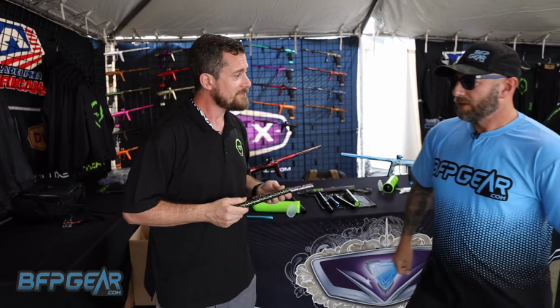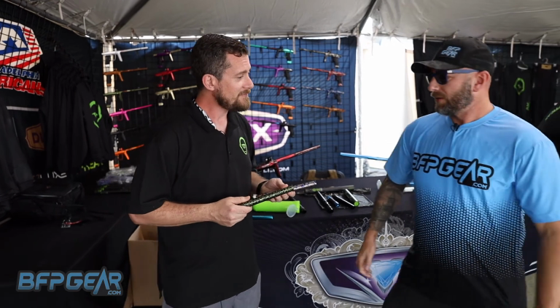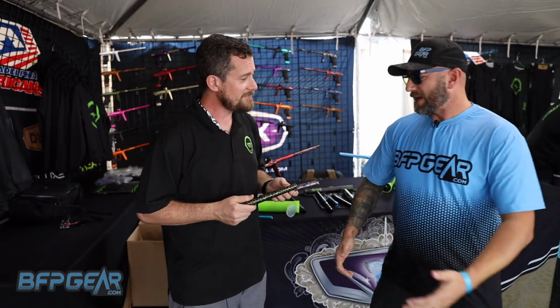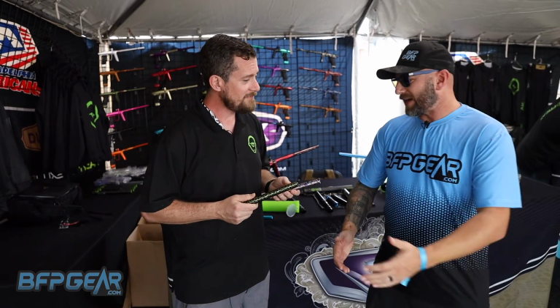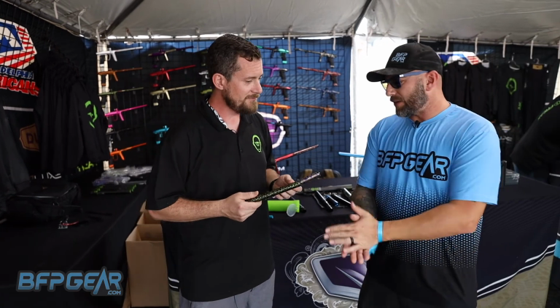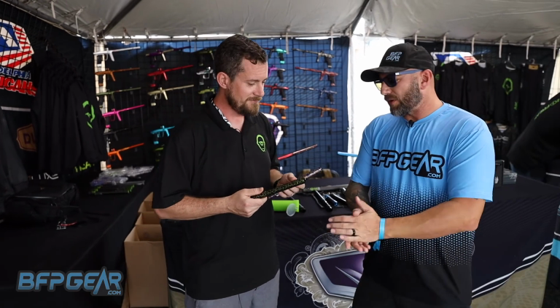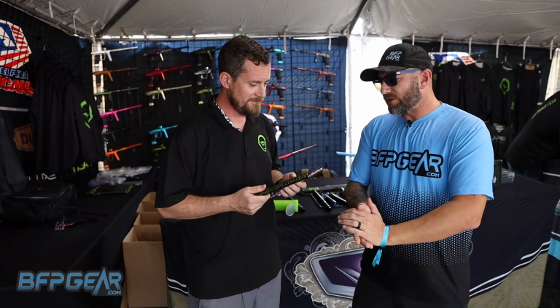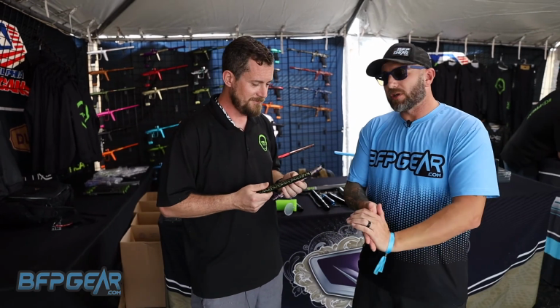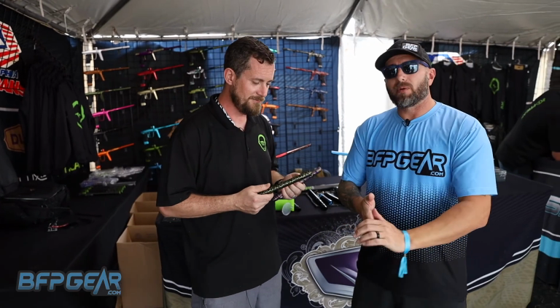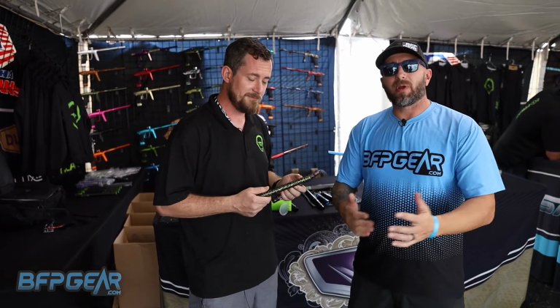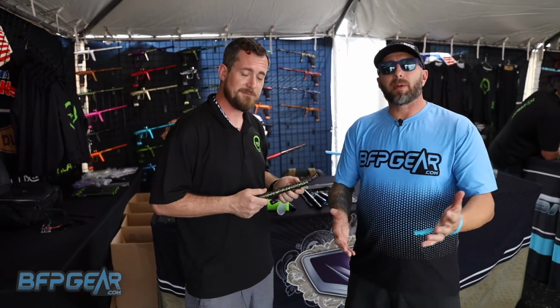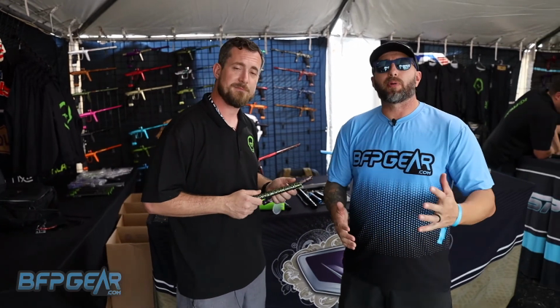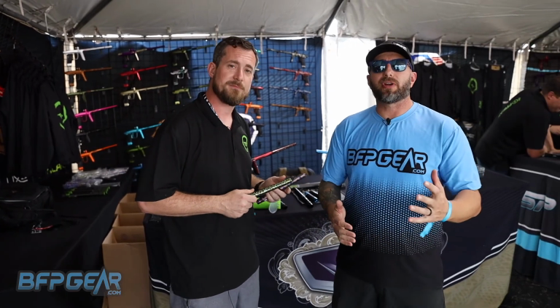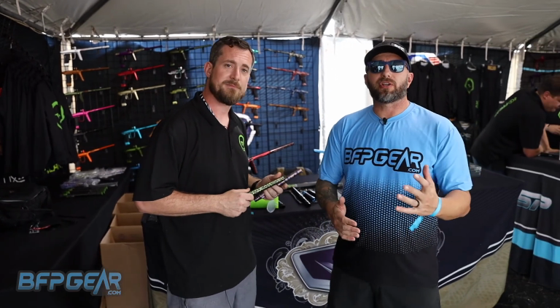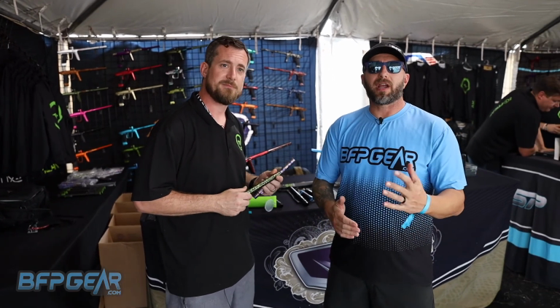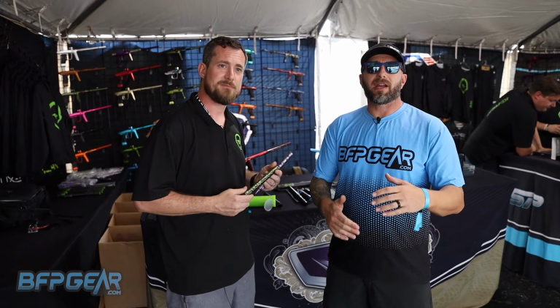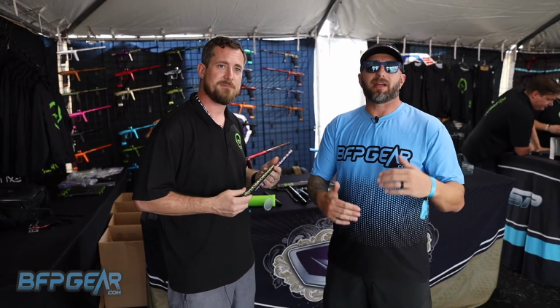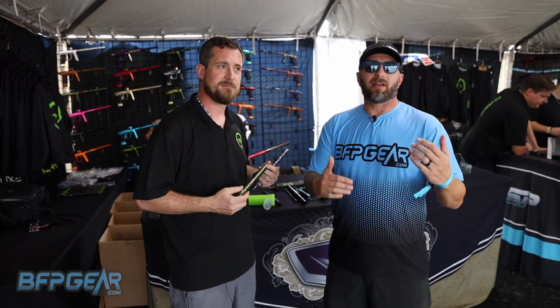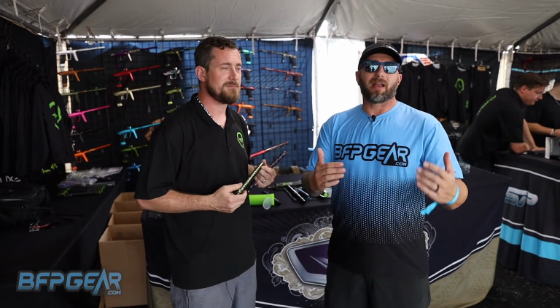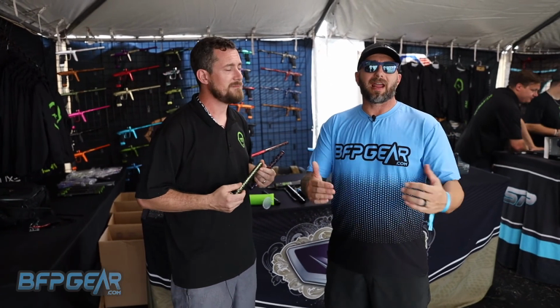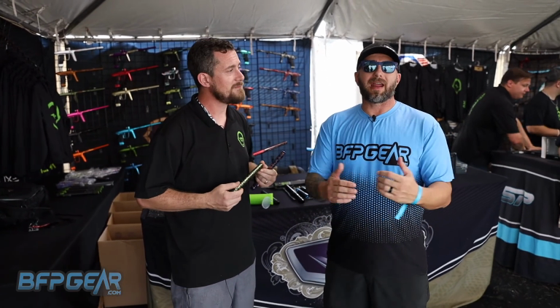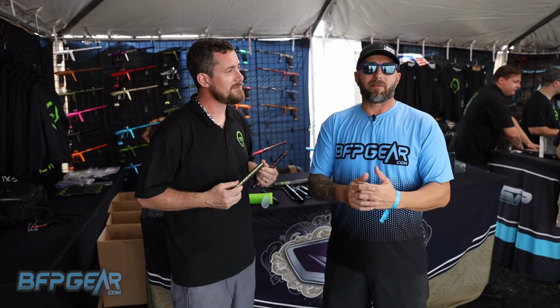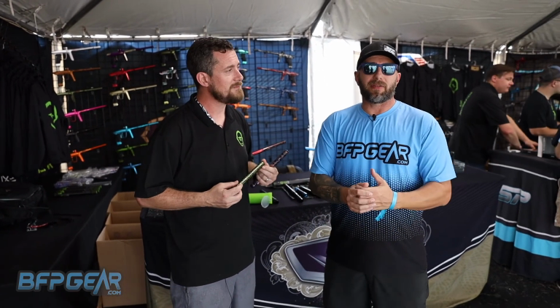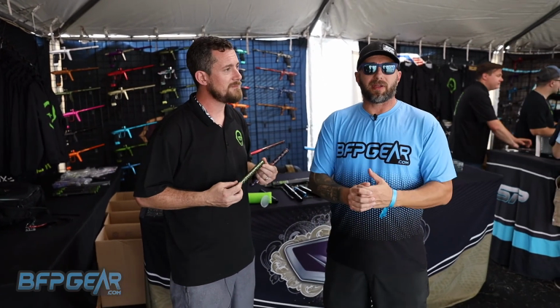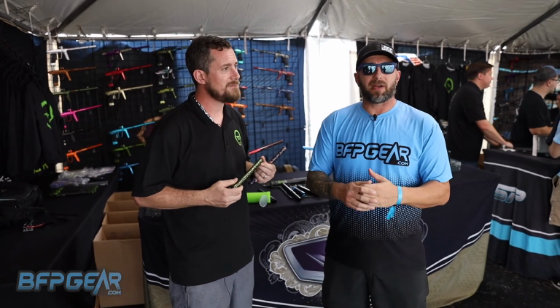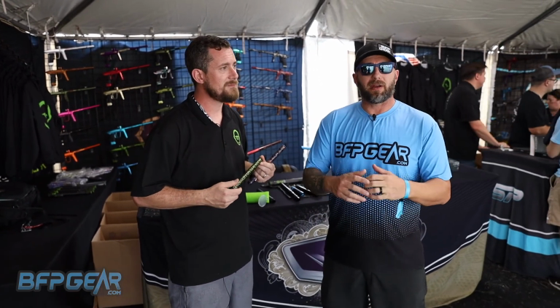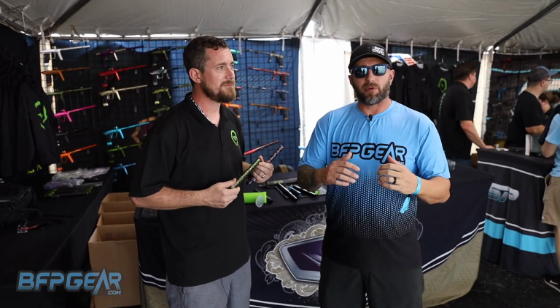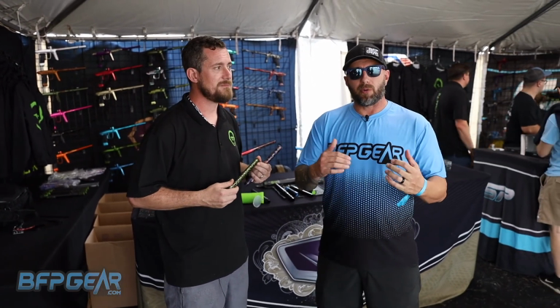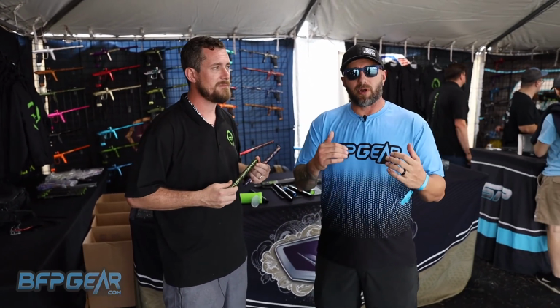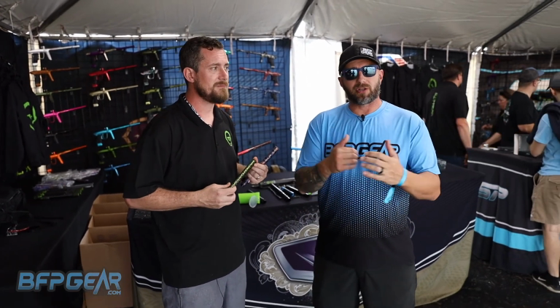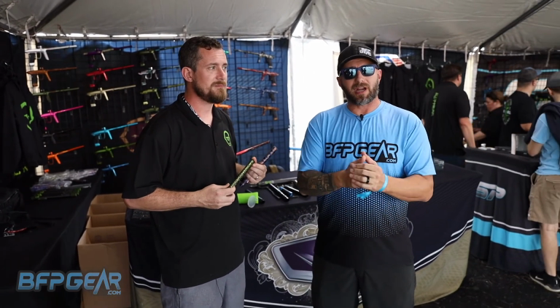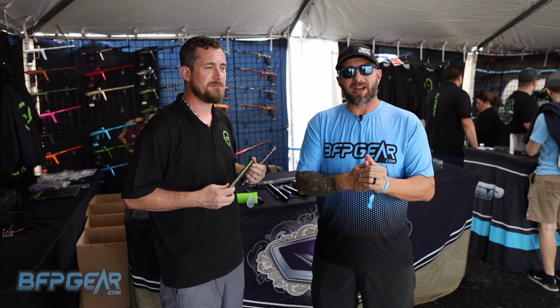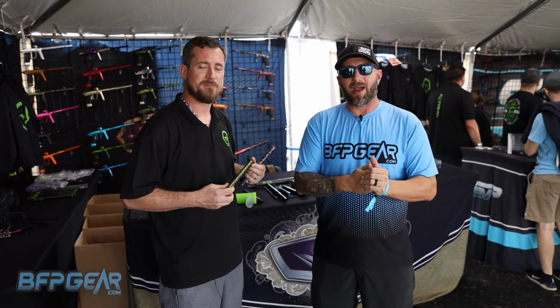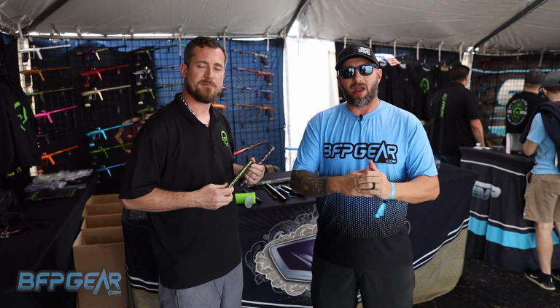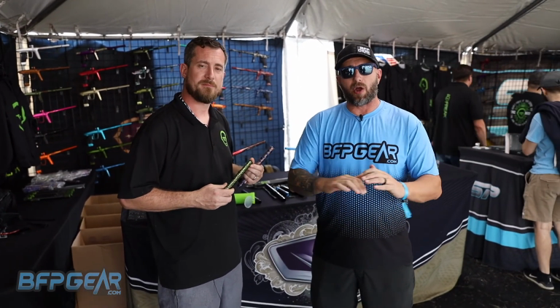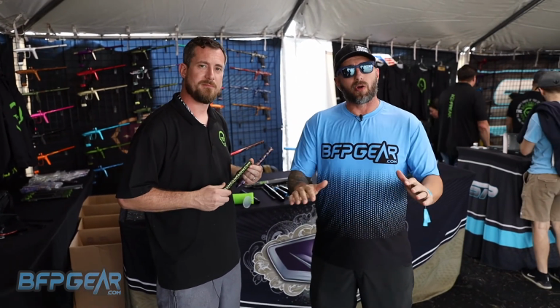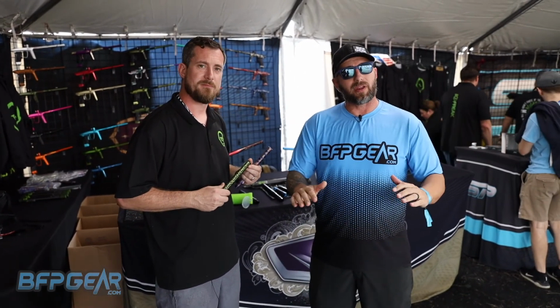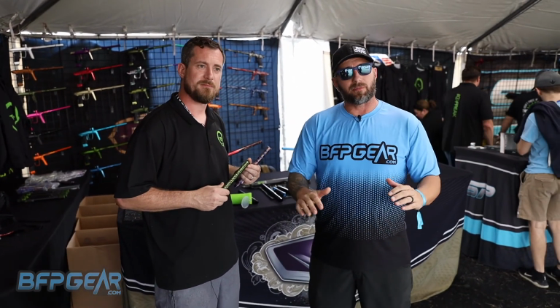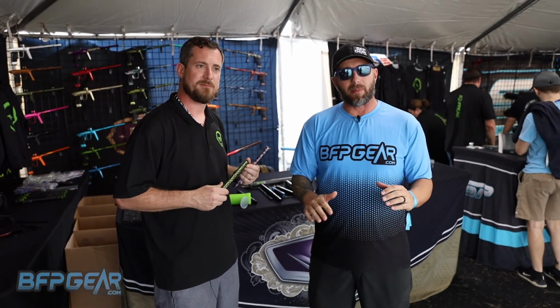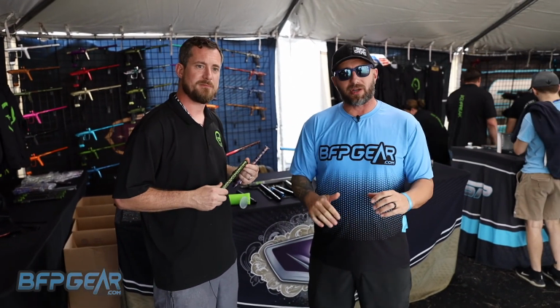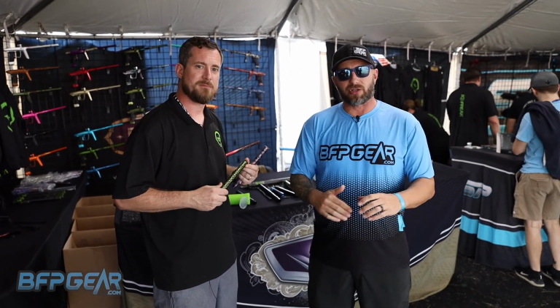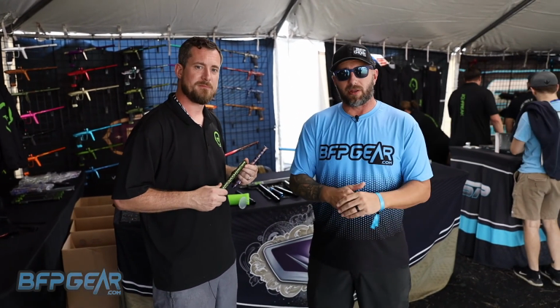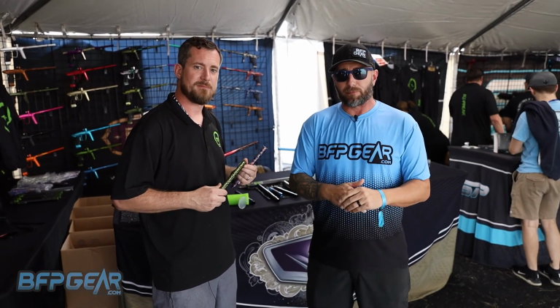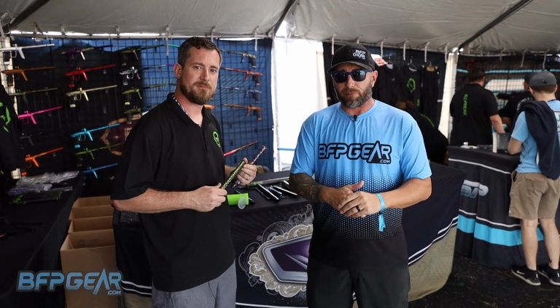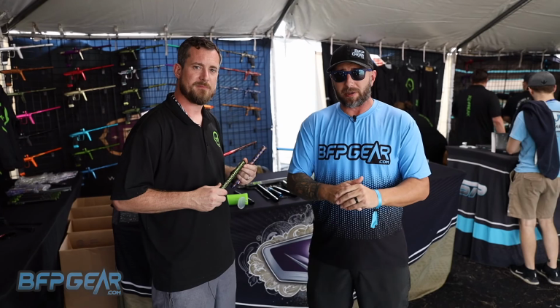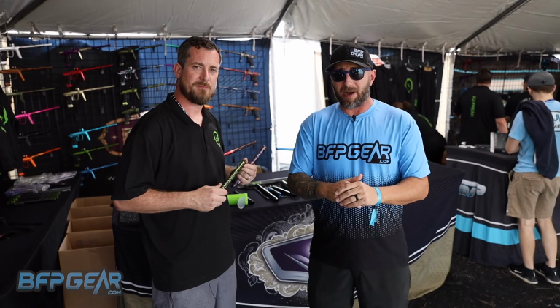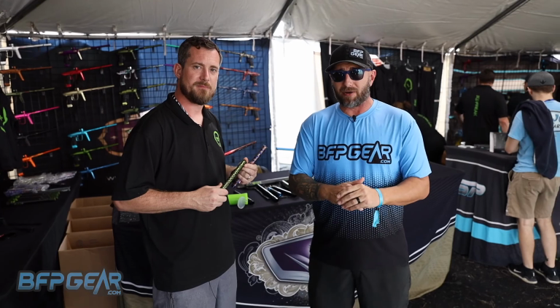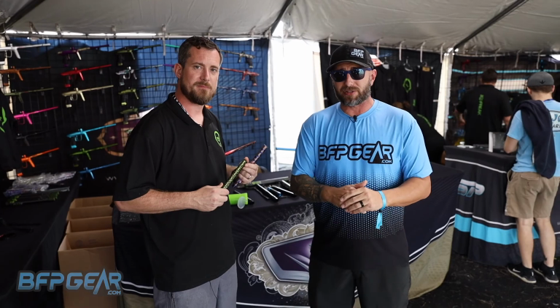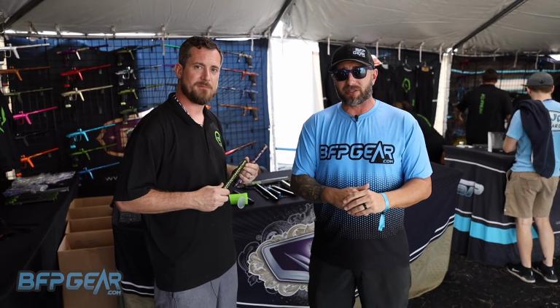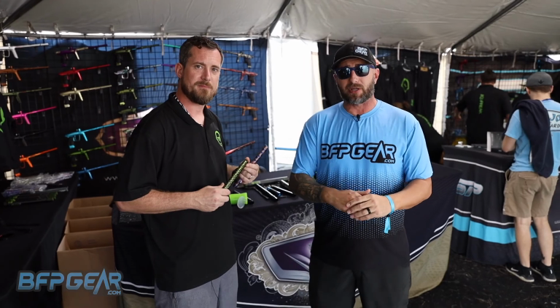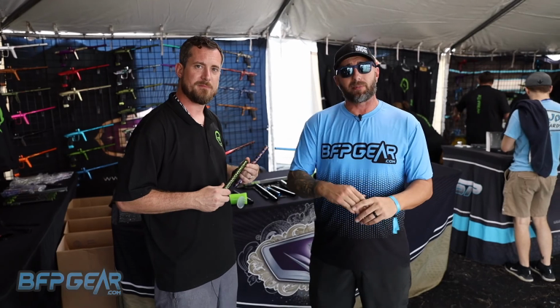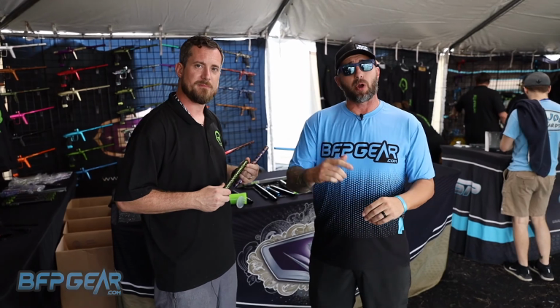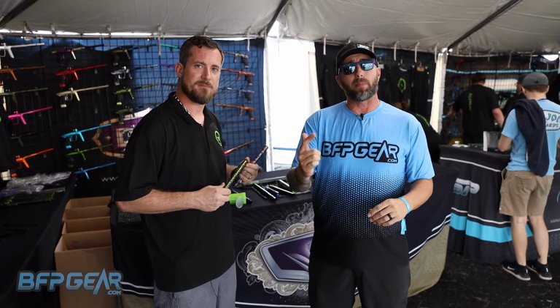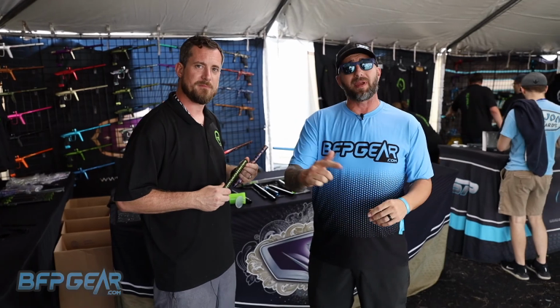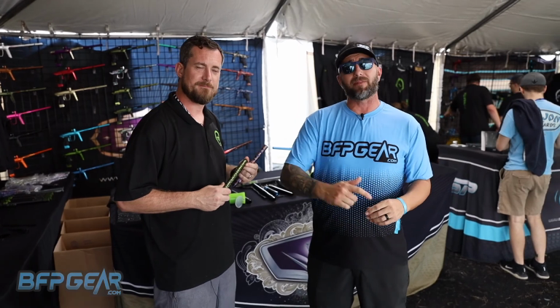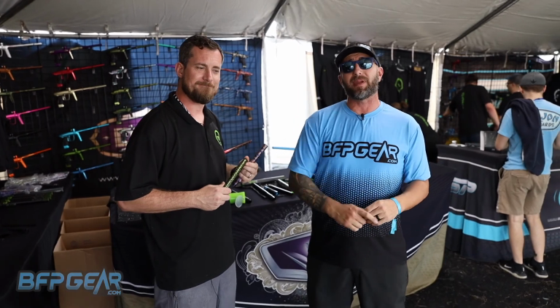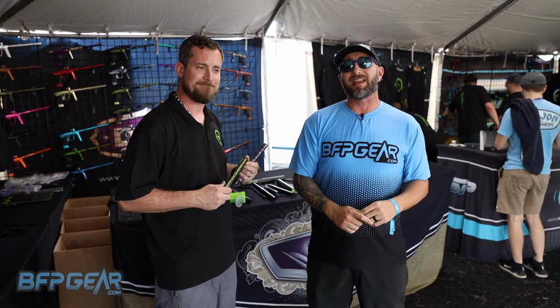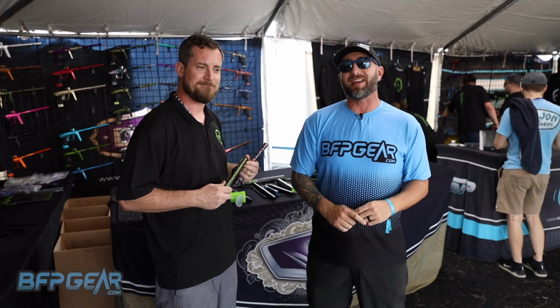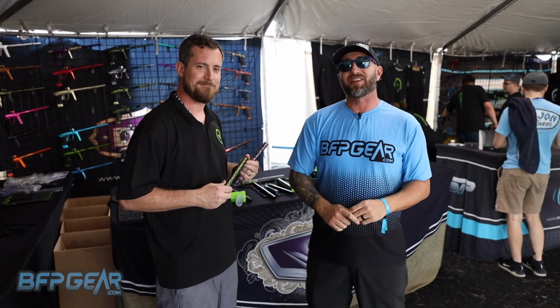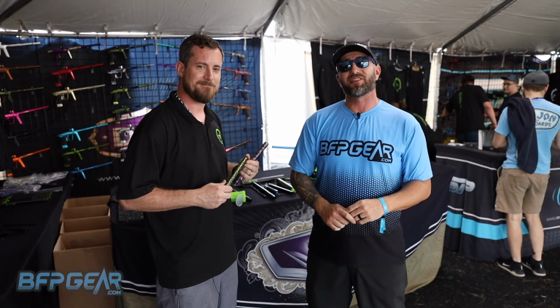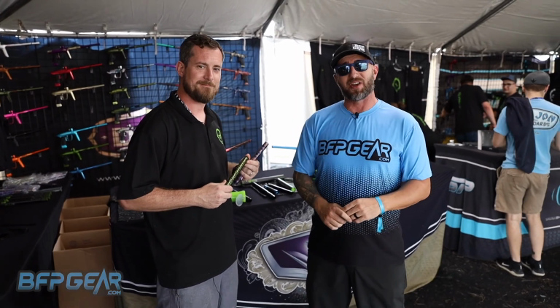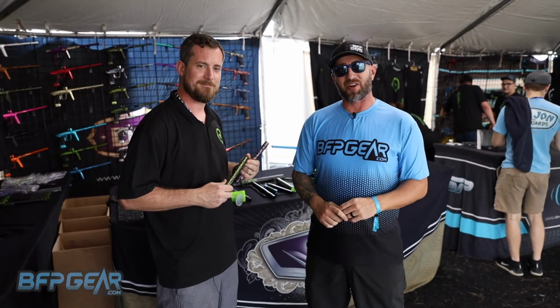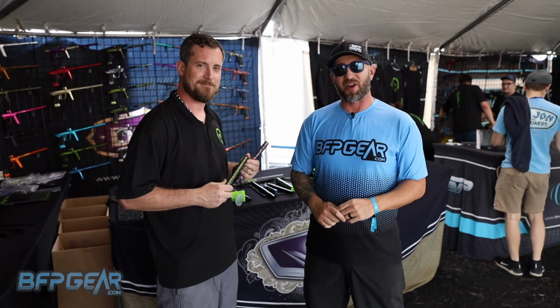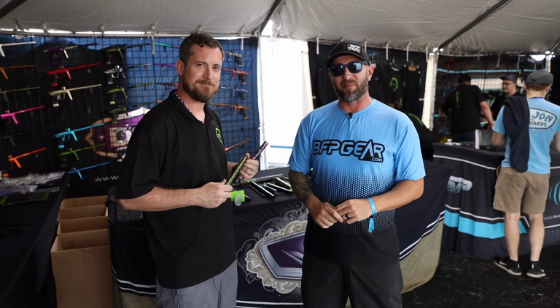Thank you, Russell — we appreciate it. If you want to check out all the information on the Freak barrel system, go to BFPgear.com.